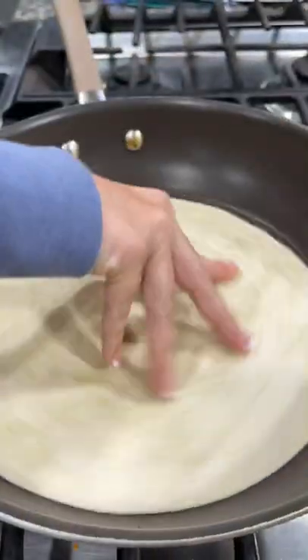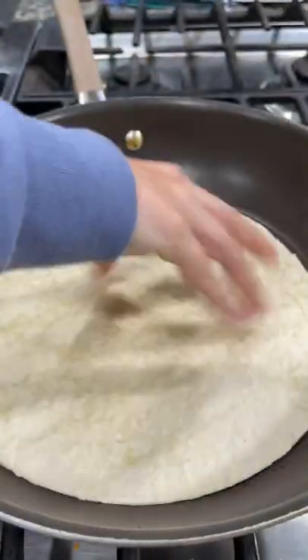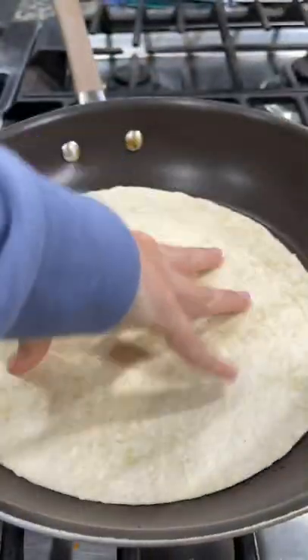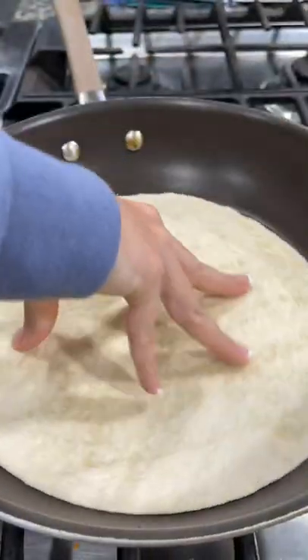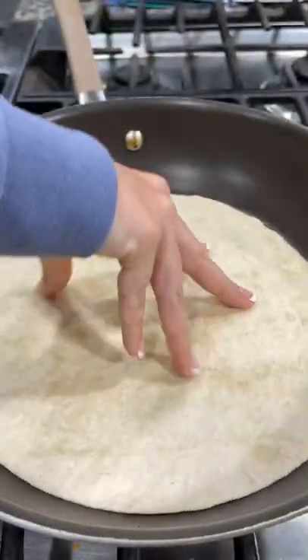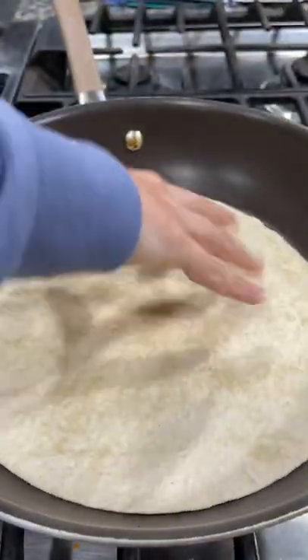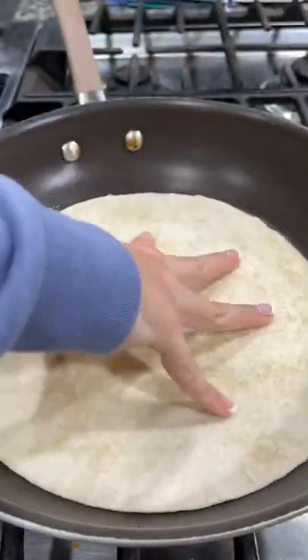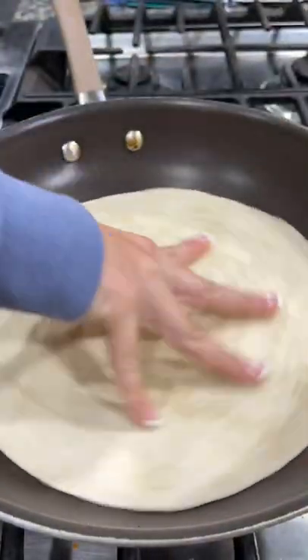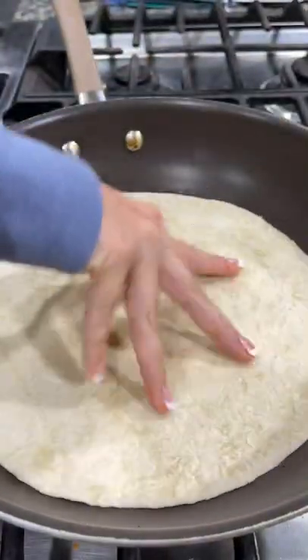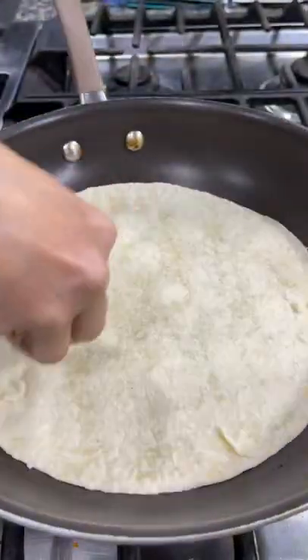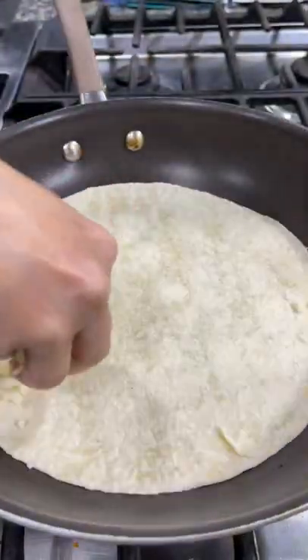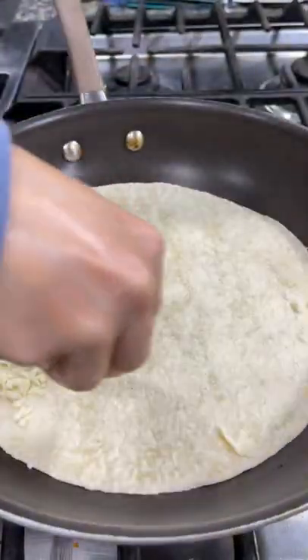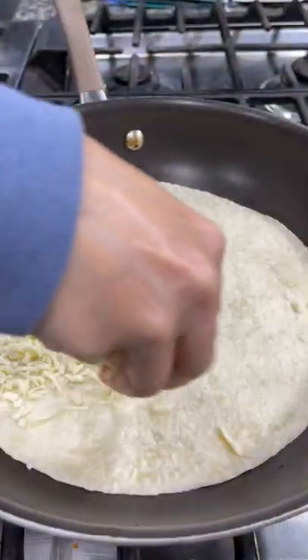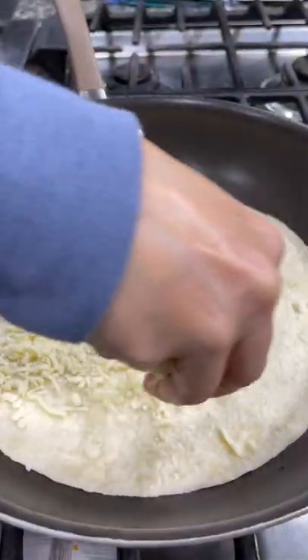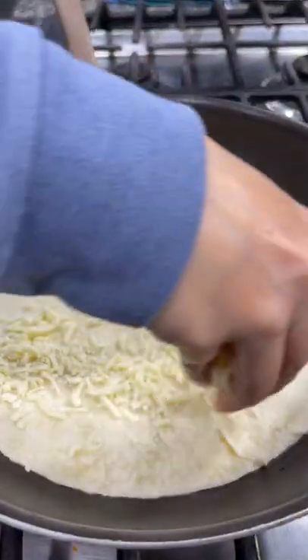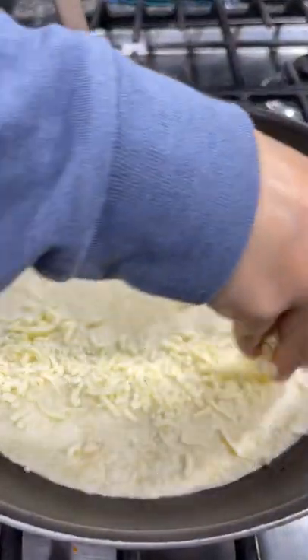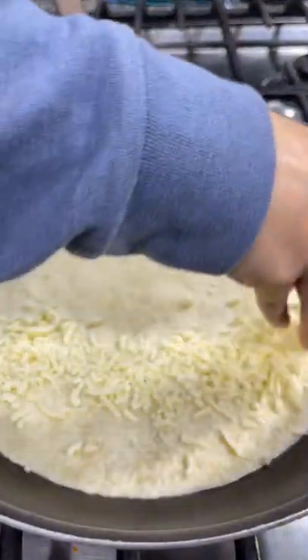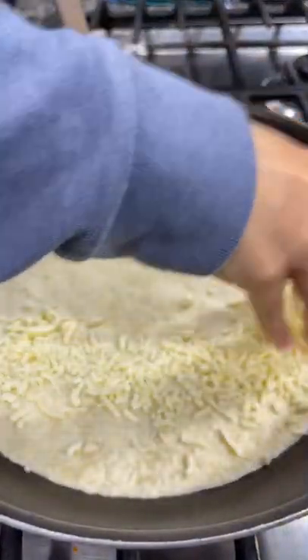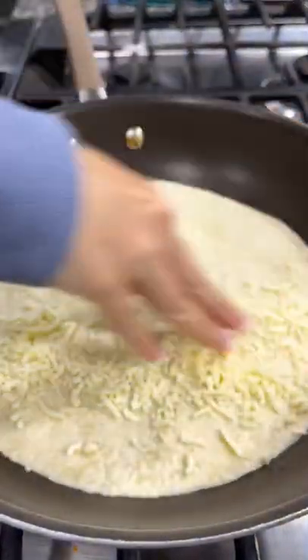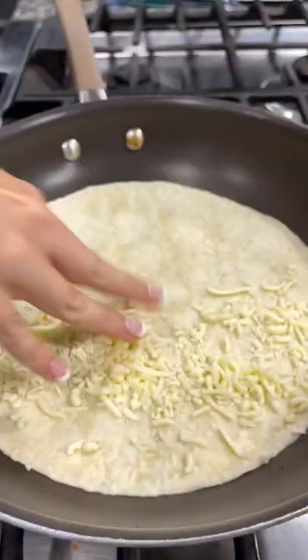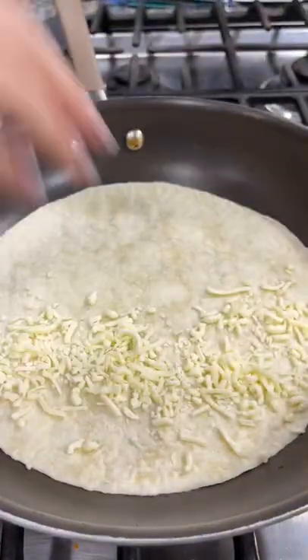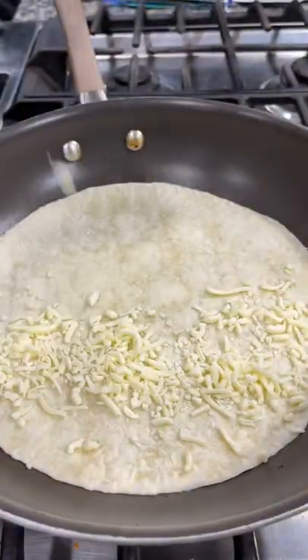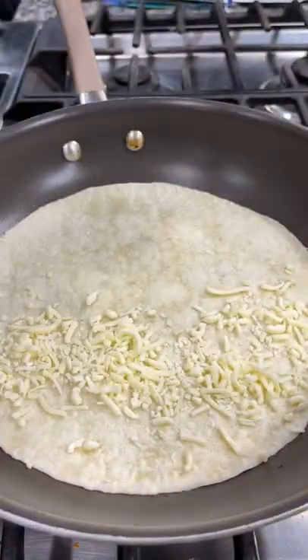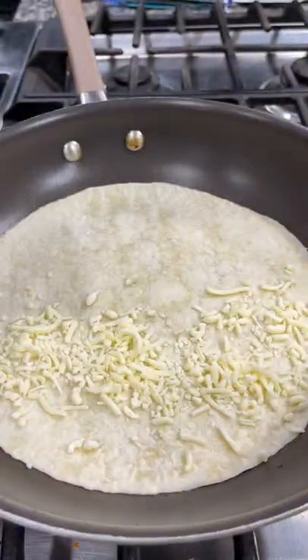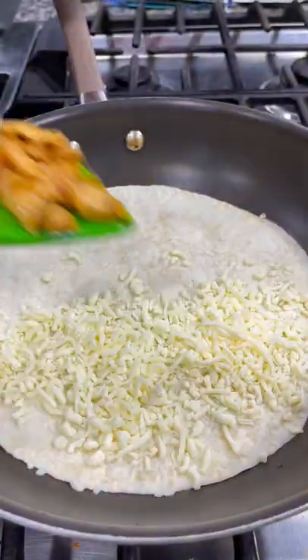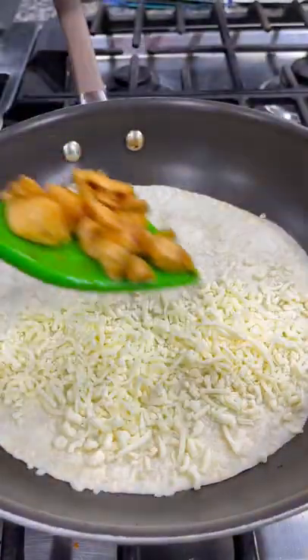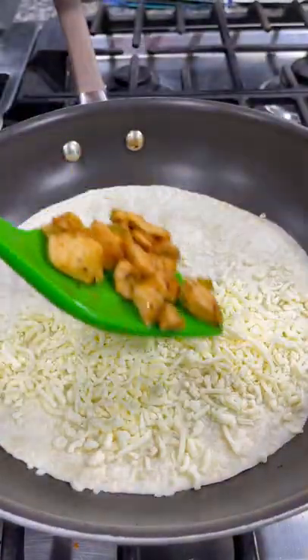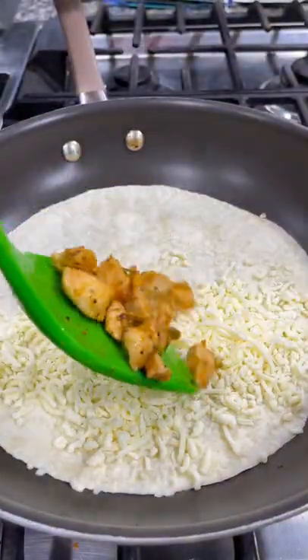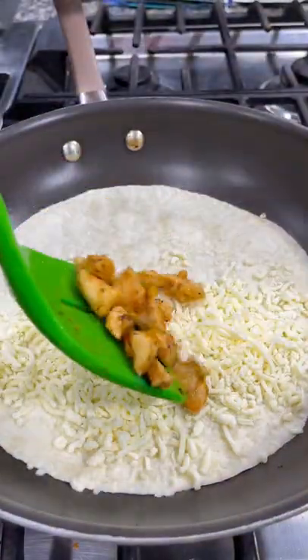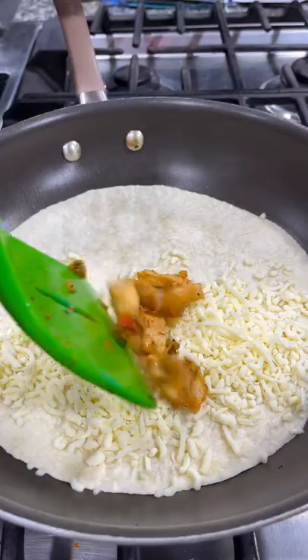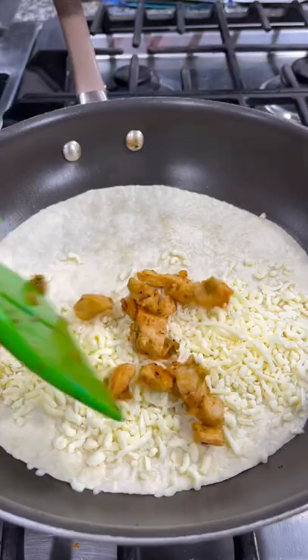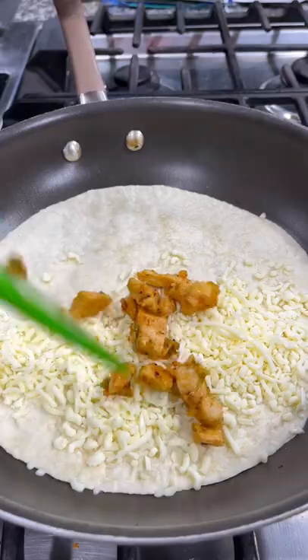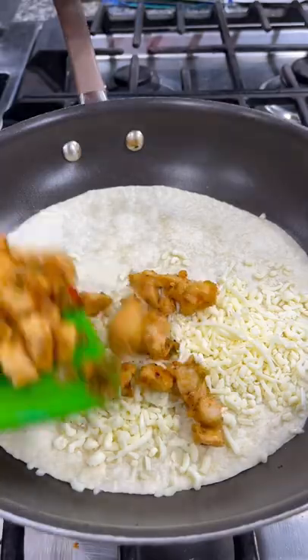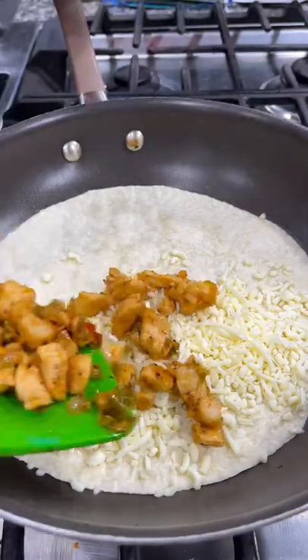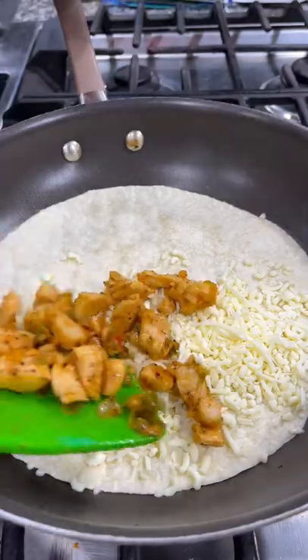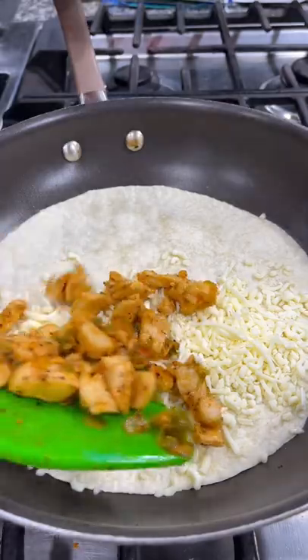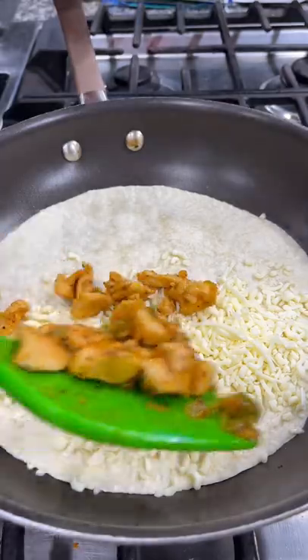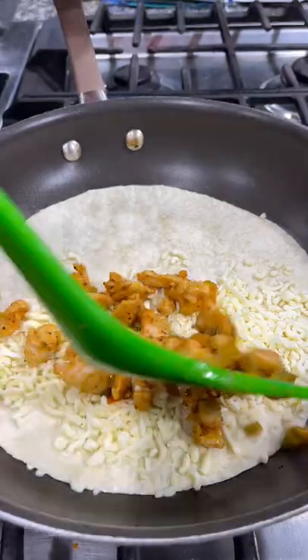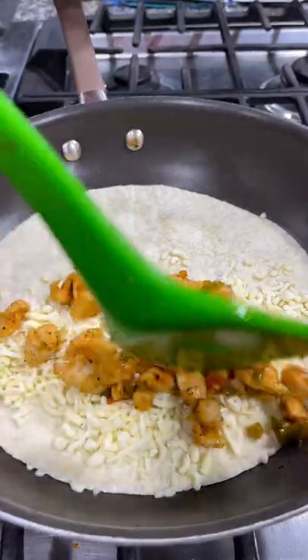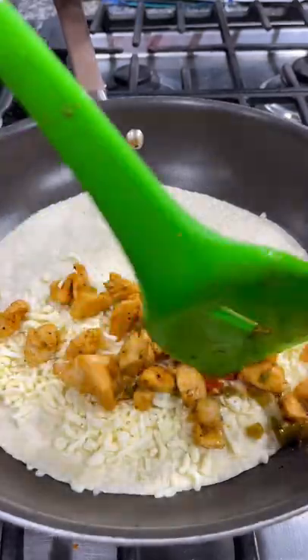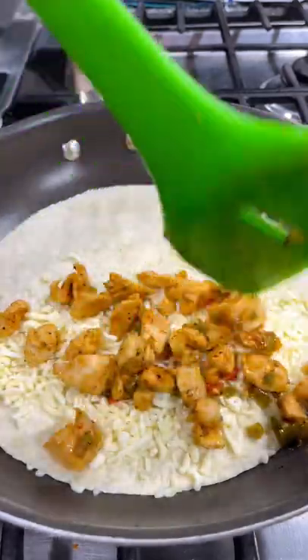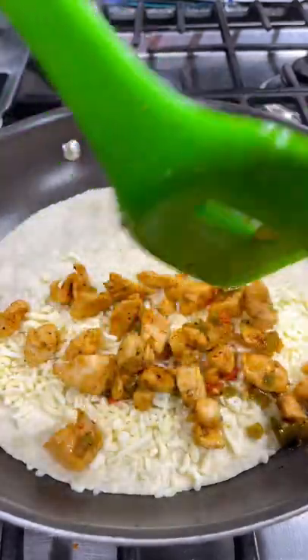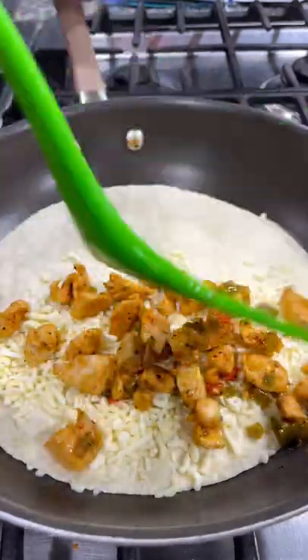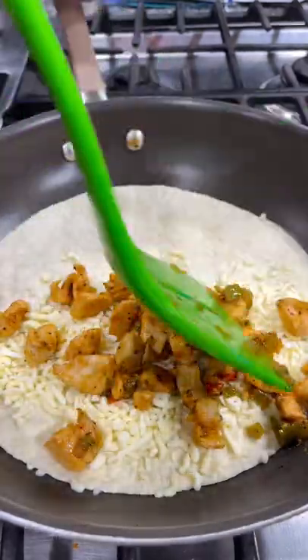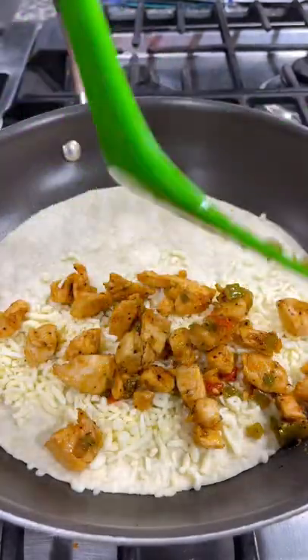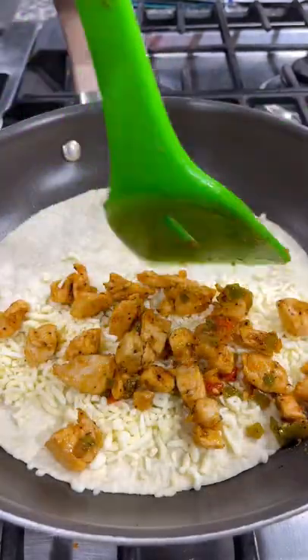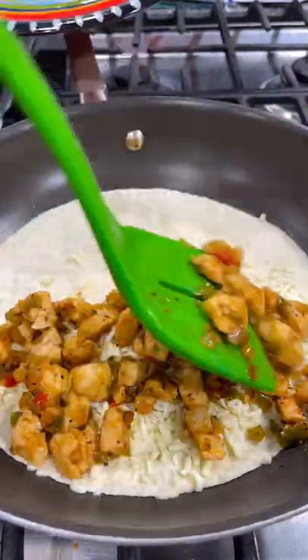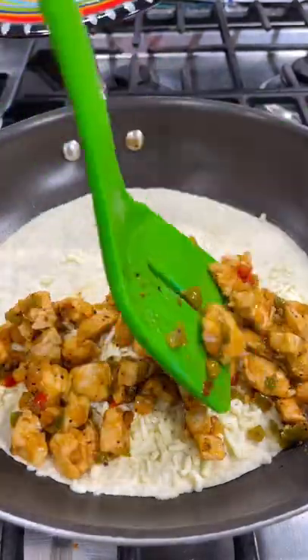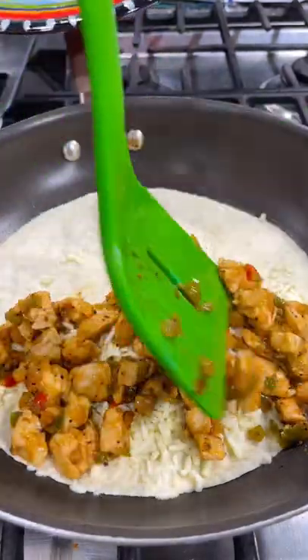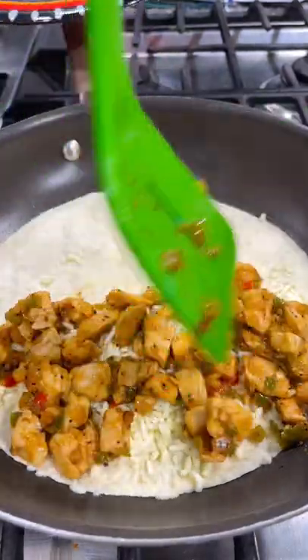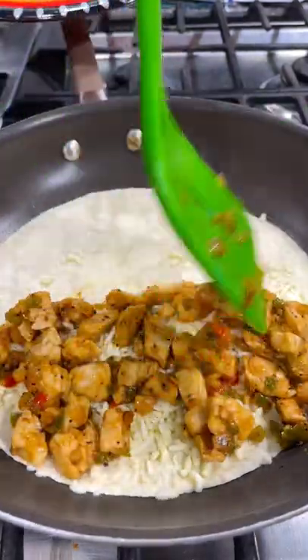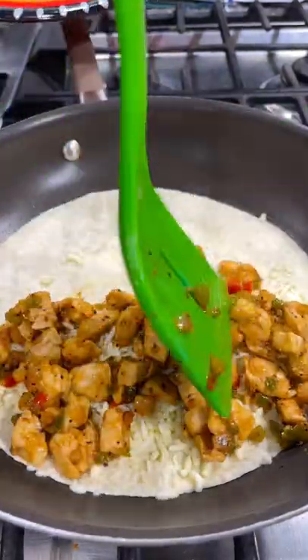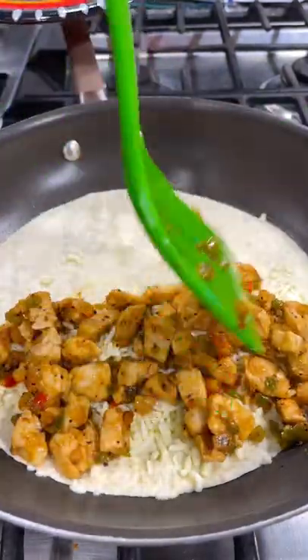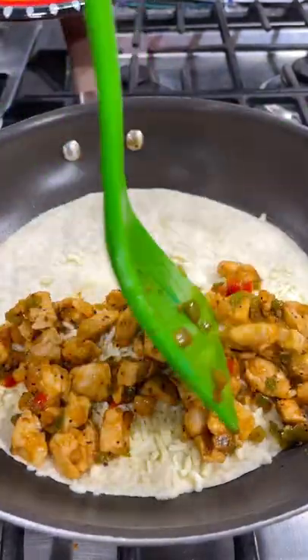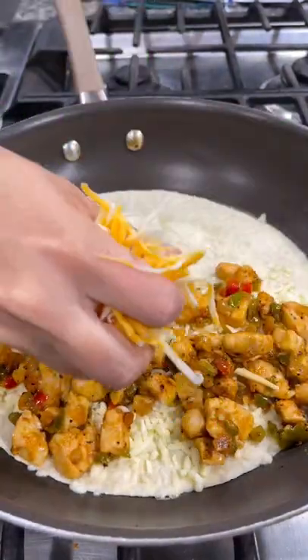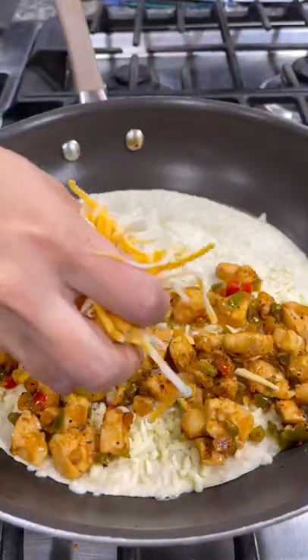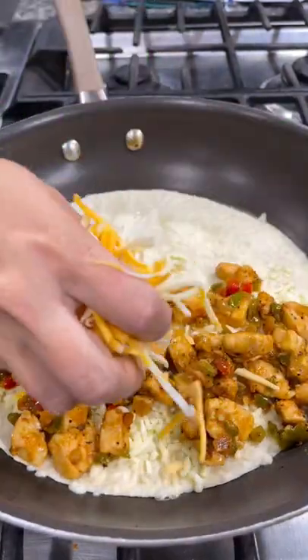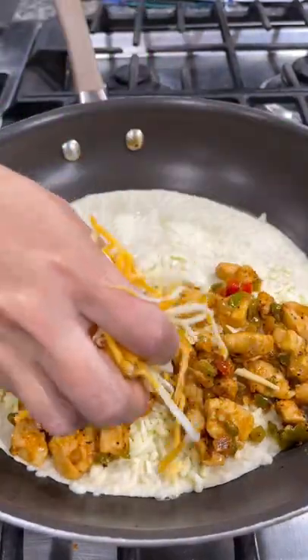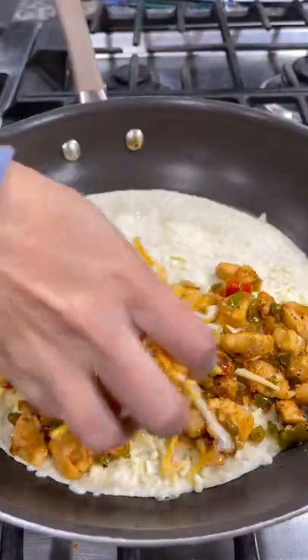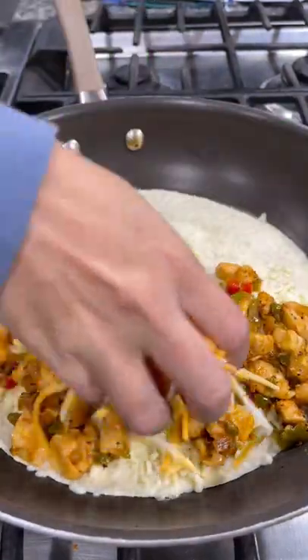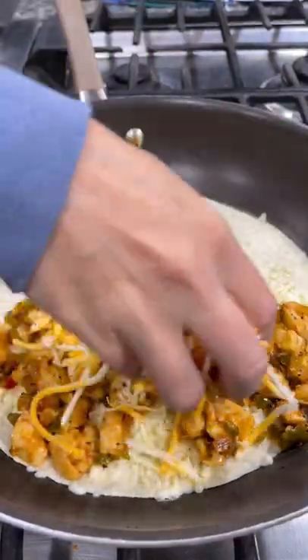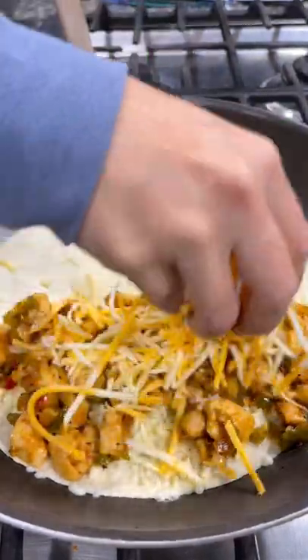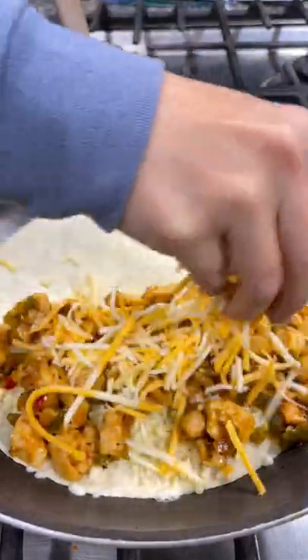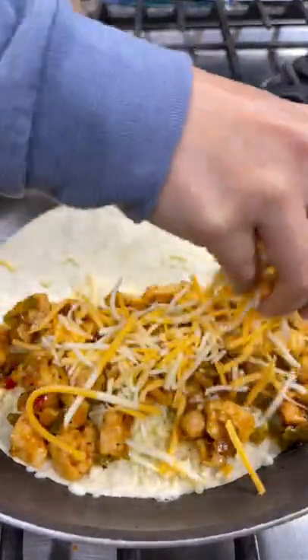Add a bit more oil to your skillet, throw down your tortilla, add some cheese, then add your chicken mixture and a little bit more cheese.